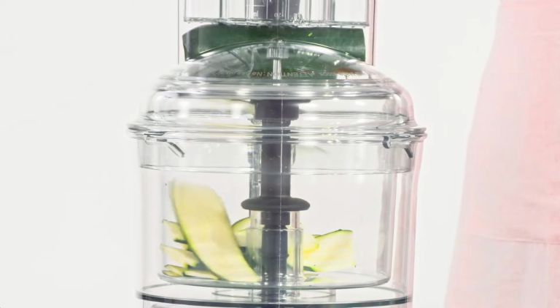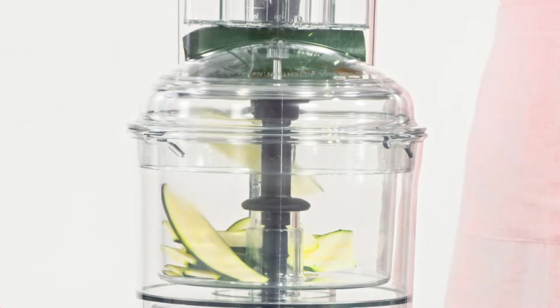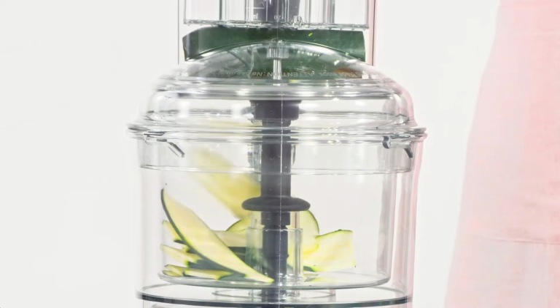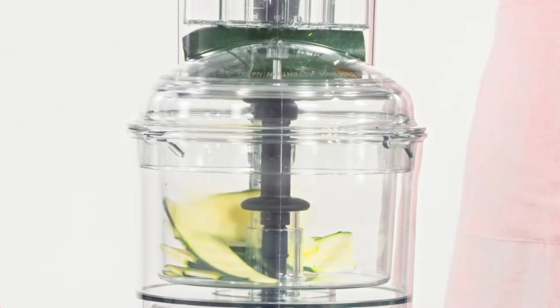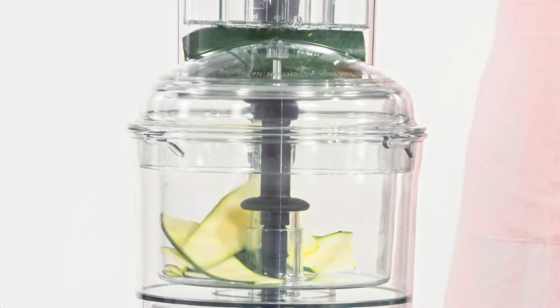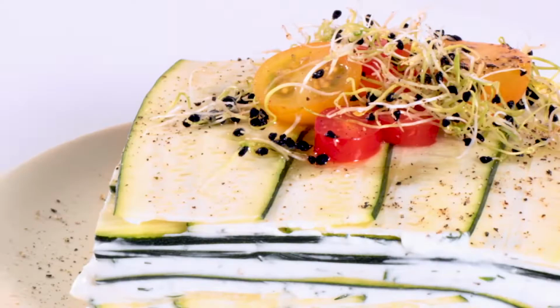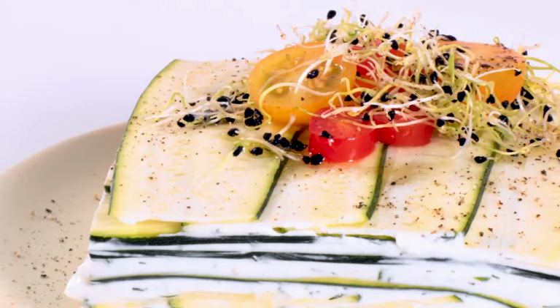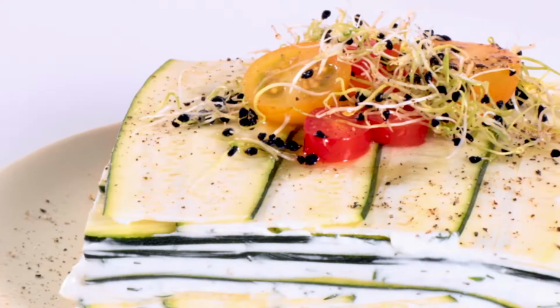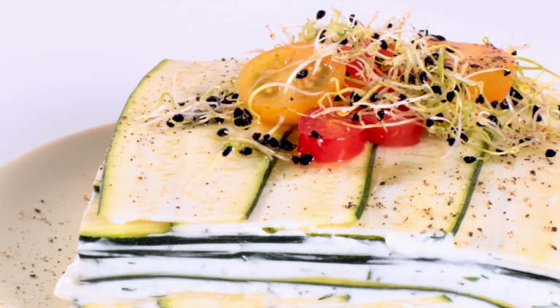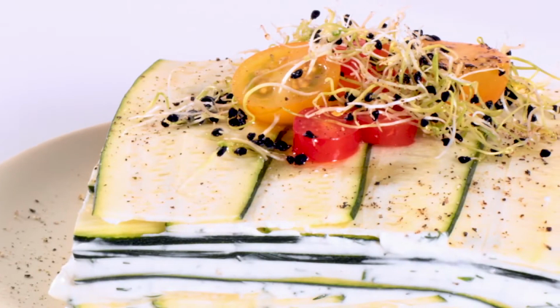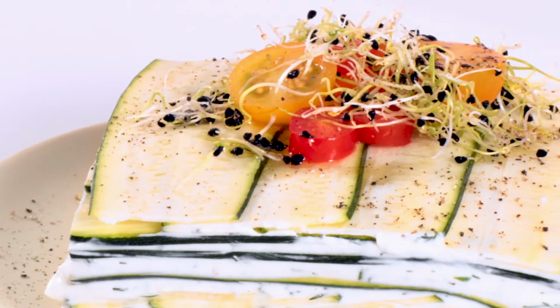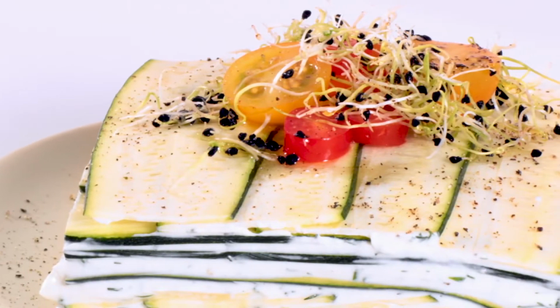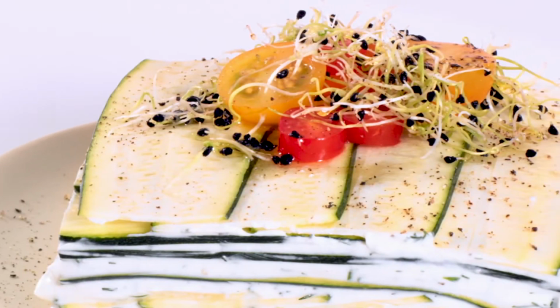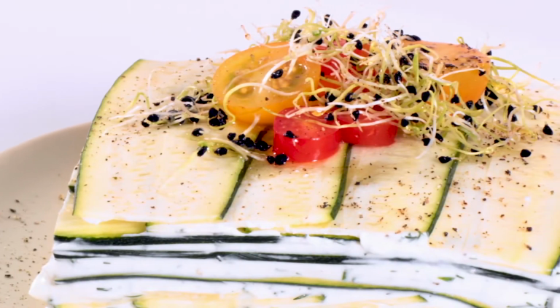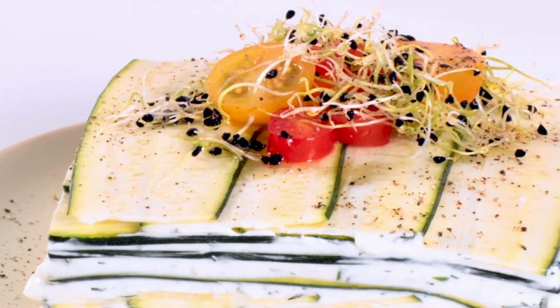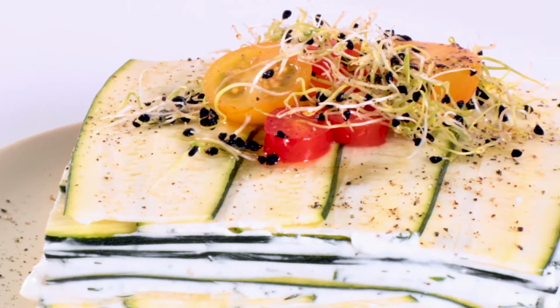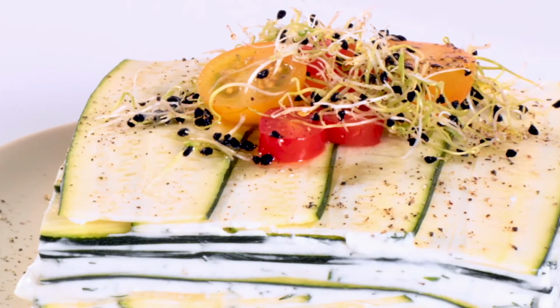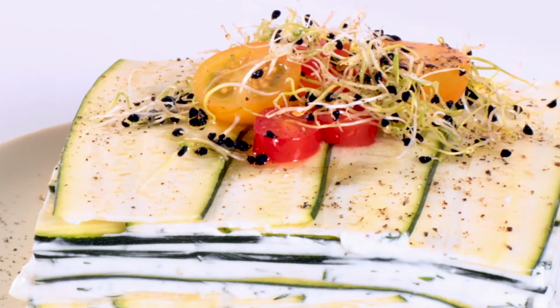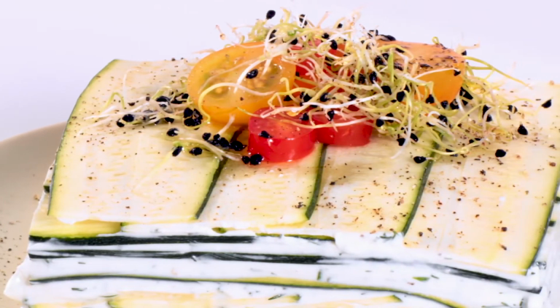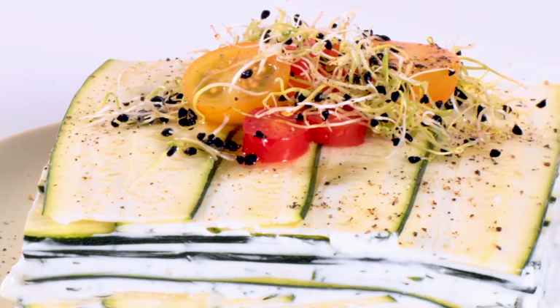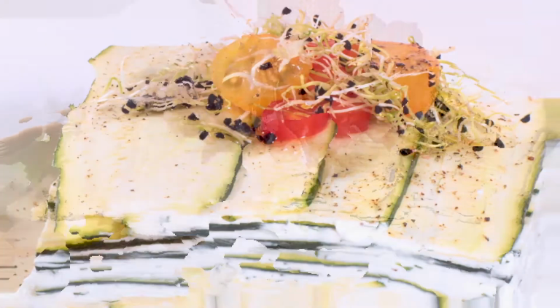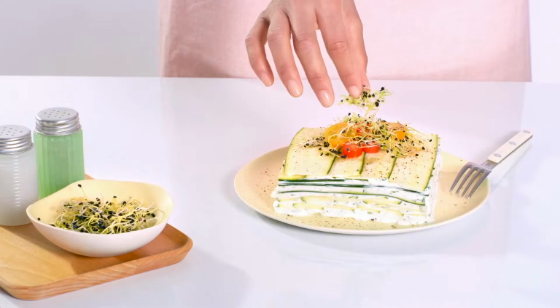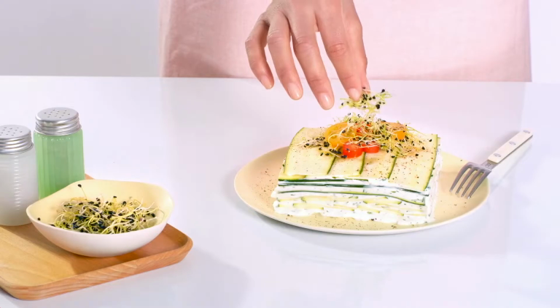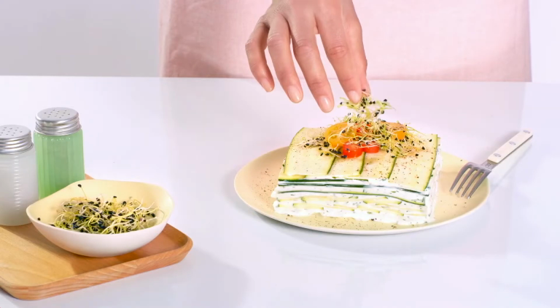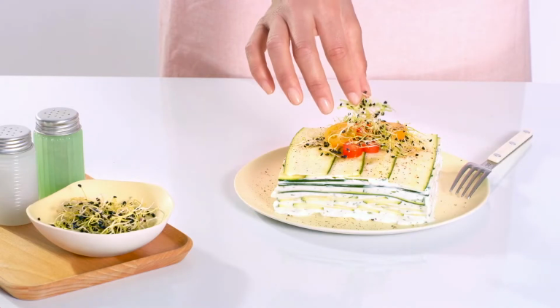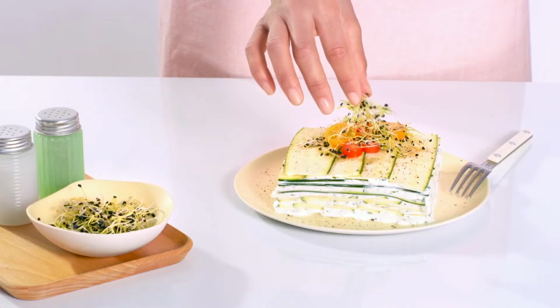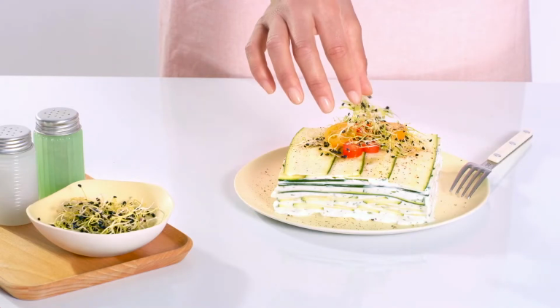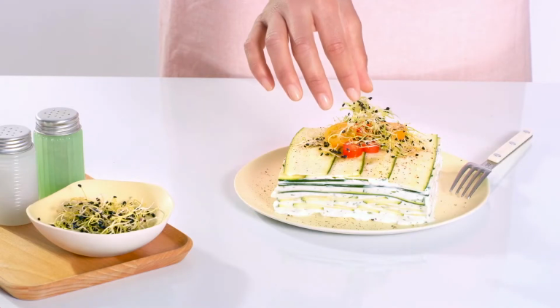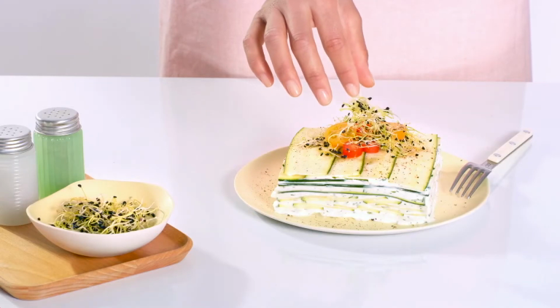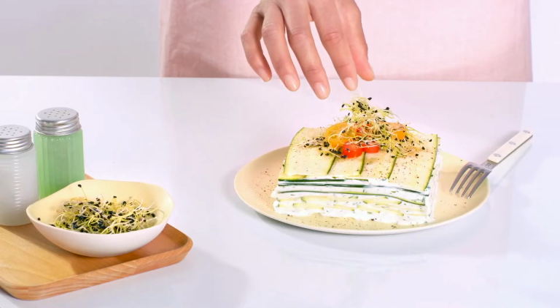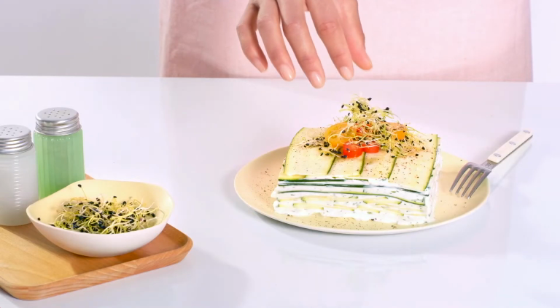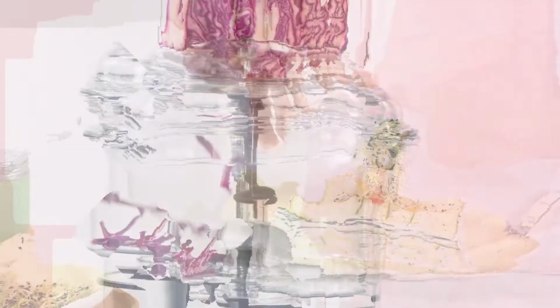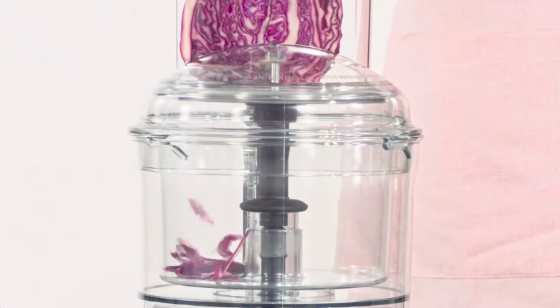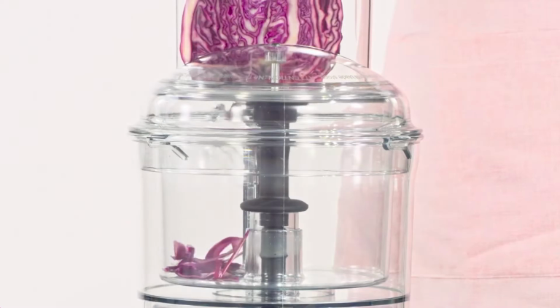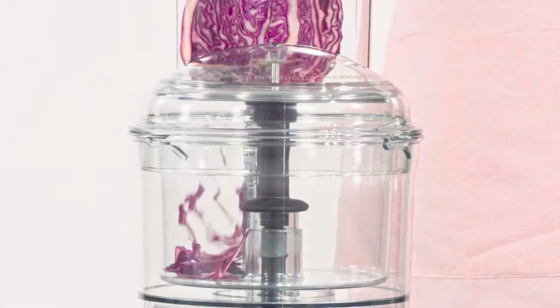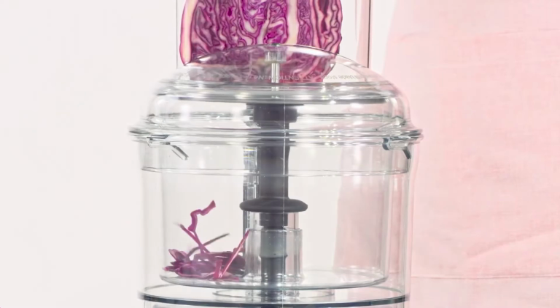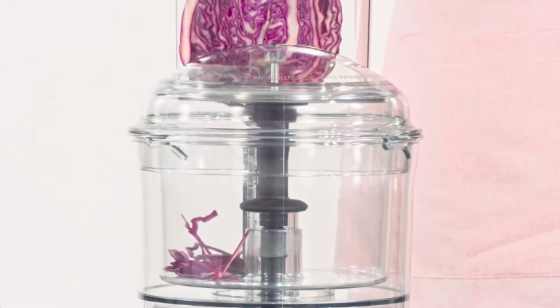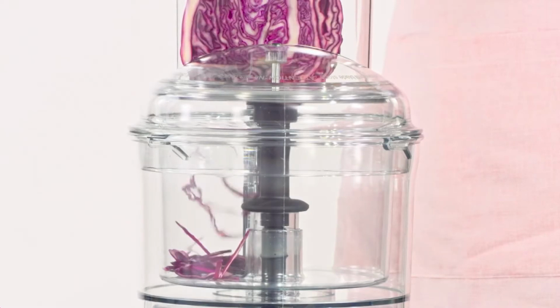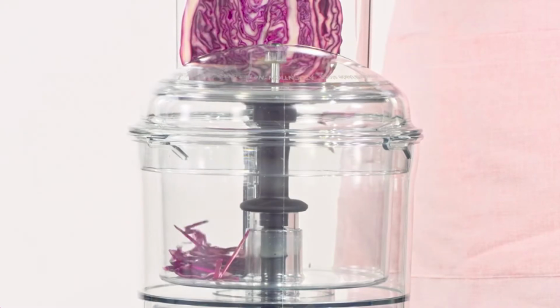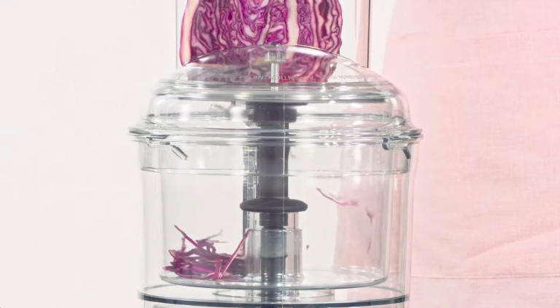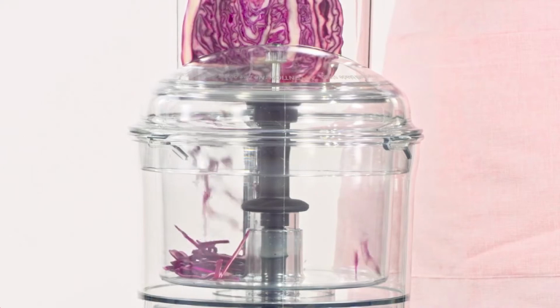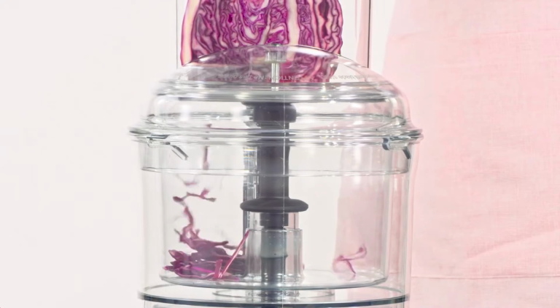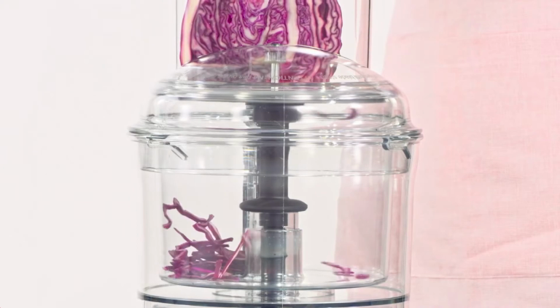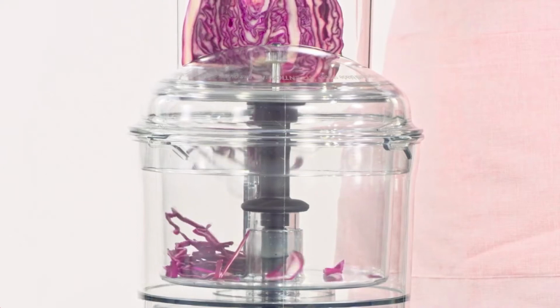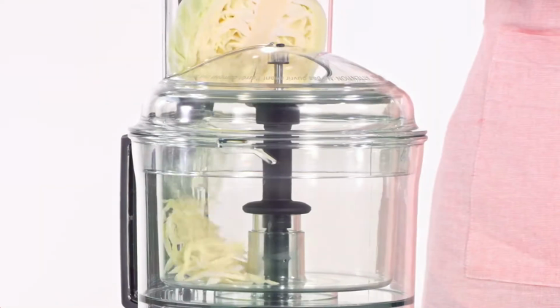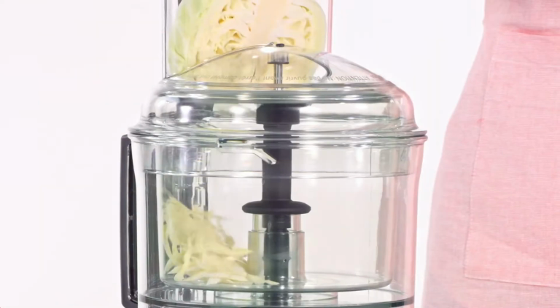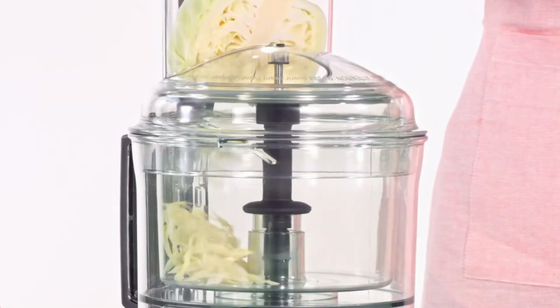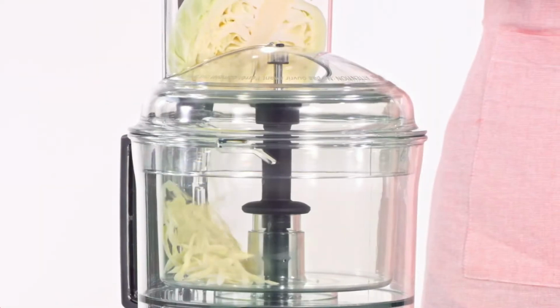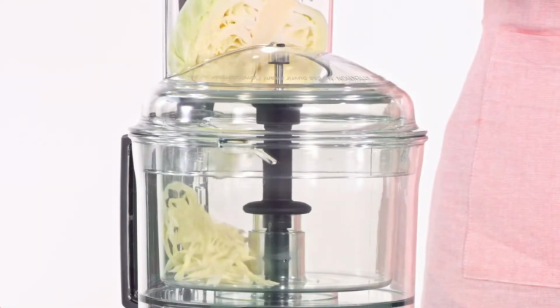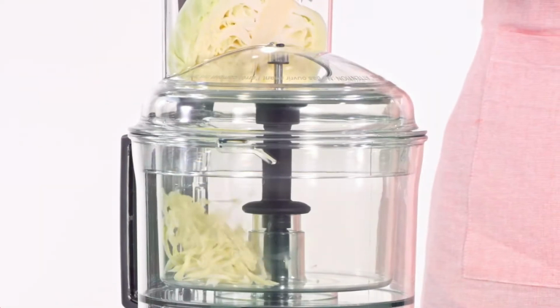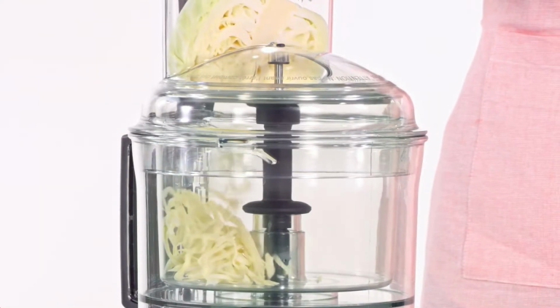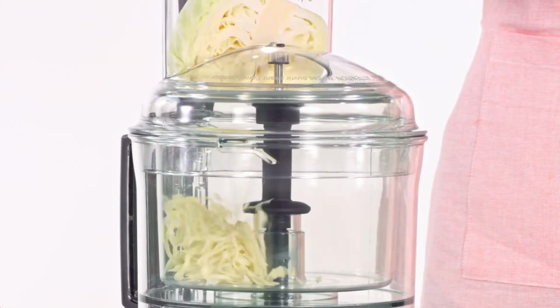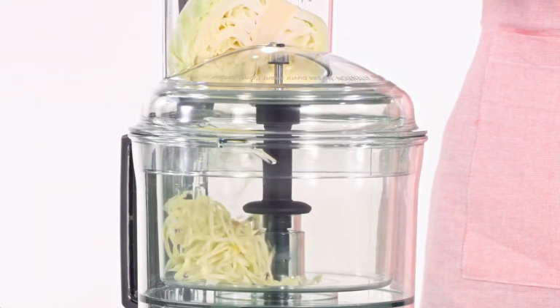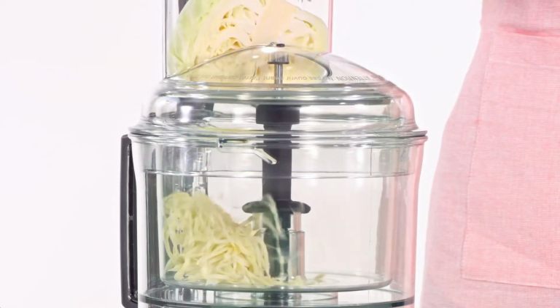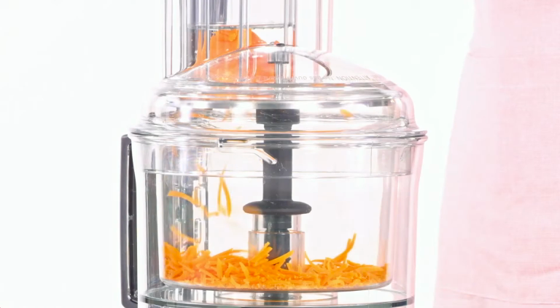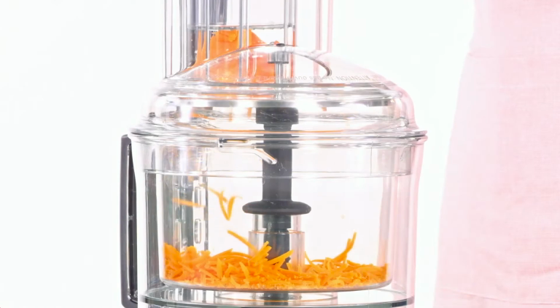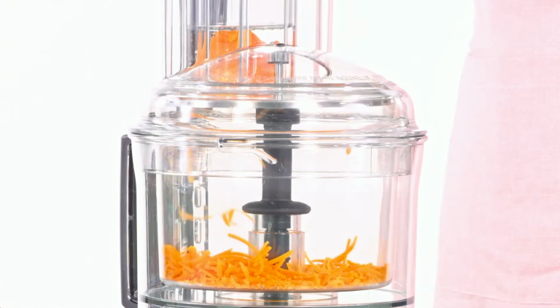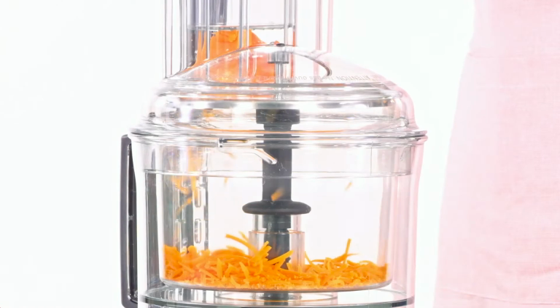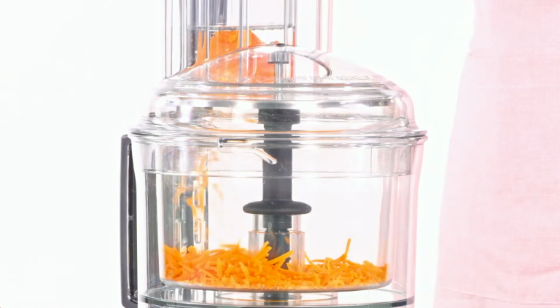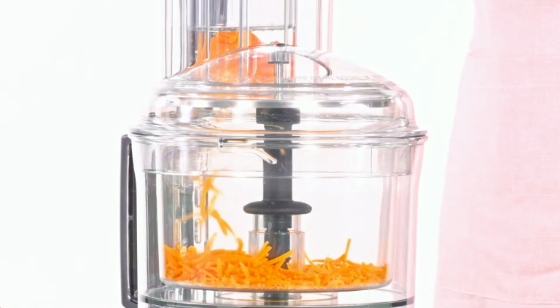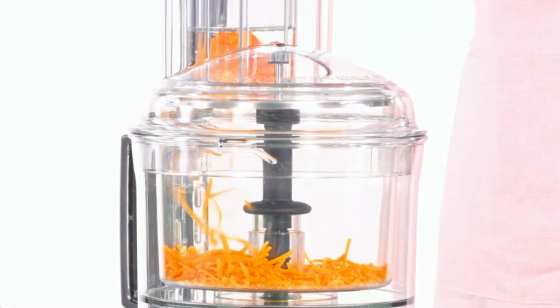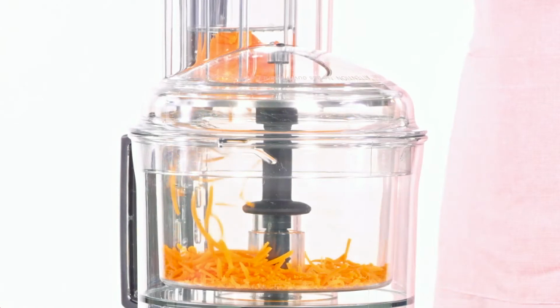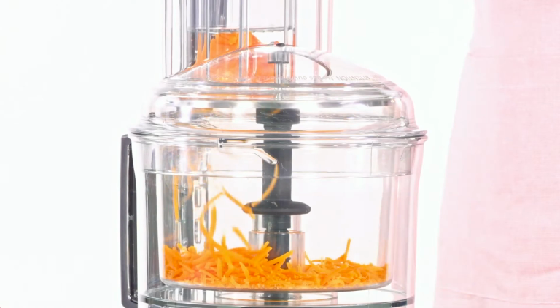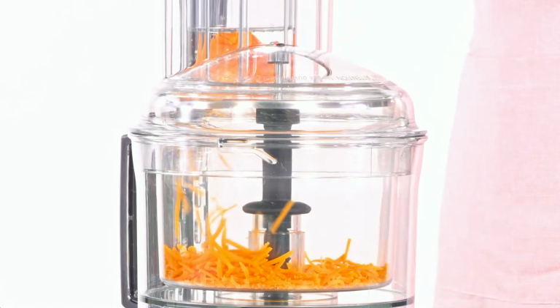There's no limit to what you can do. Let your Magimix be your sous-chef and process your ingredients in a fraction of the time.